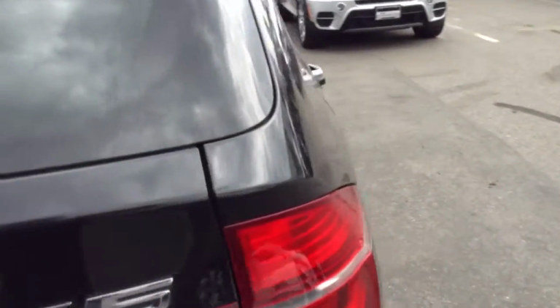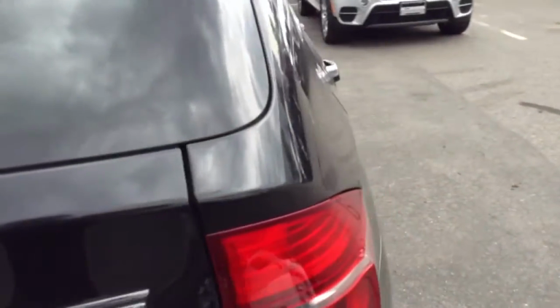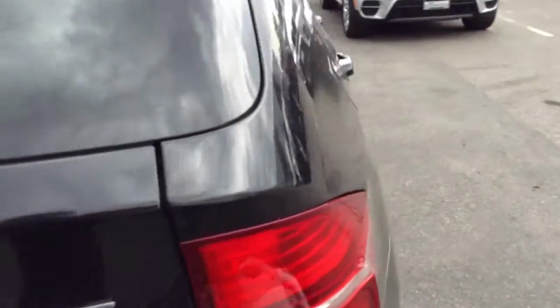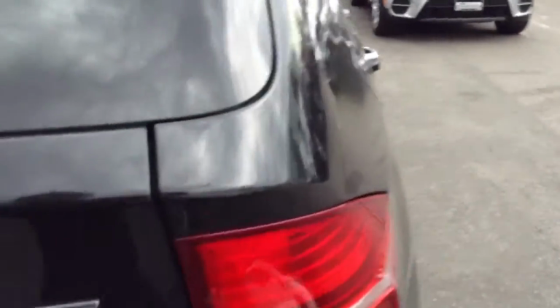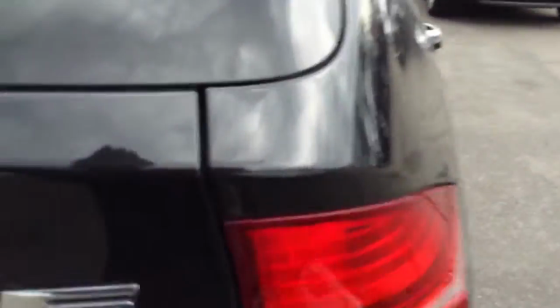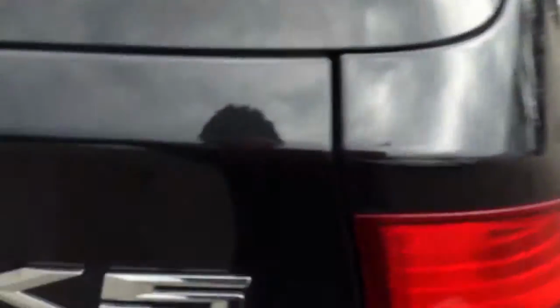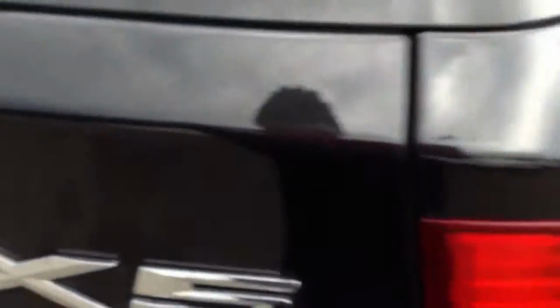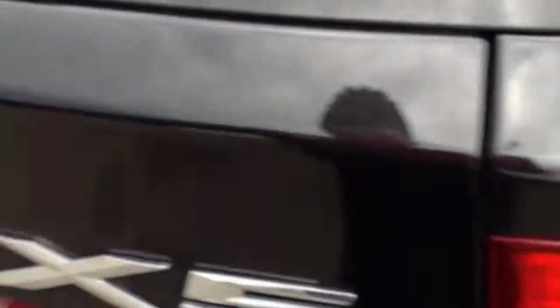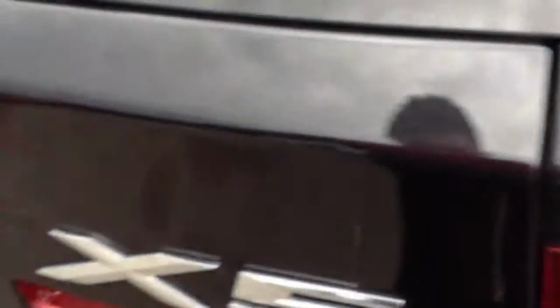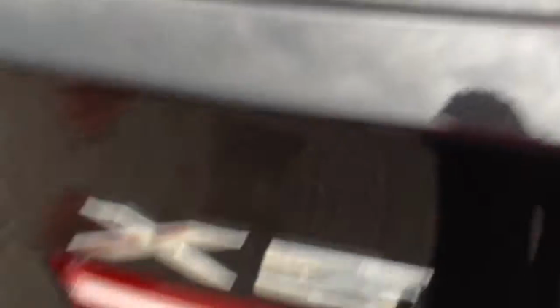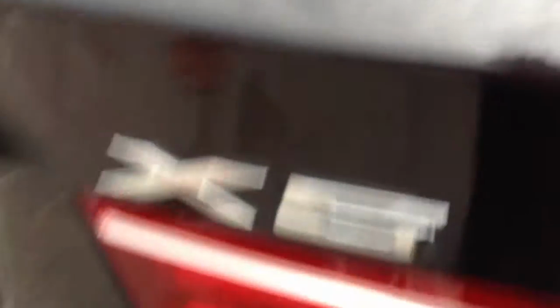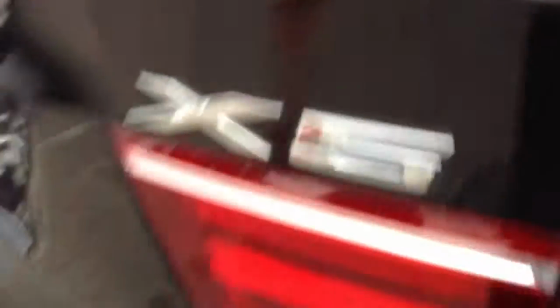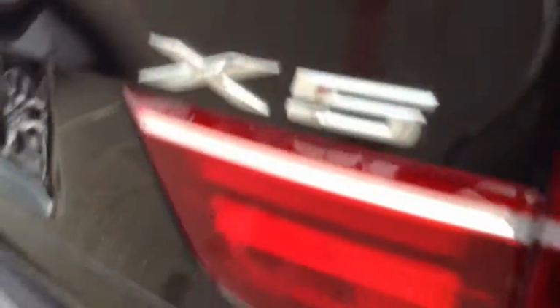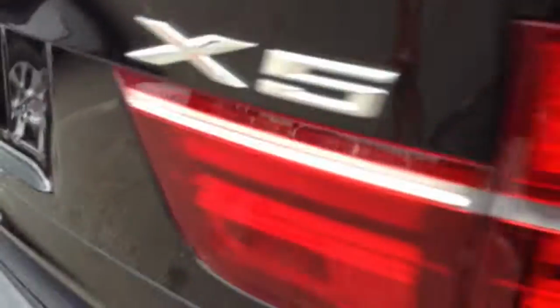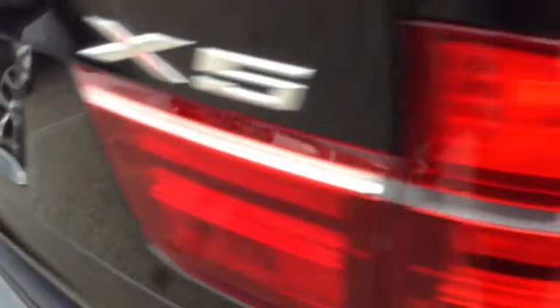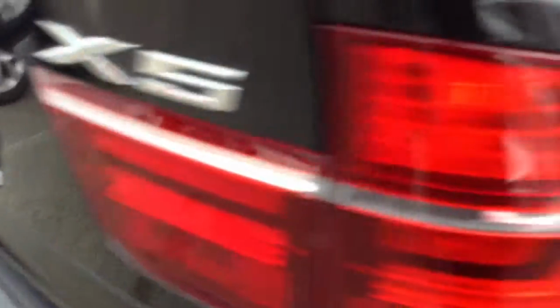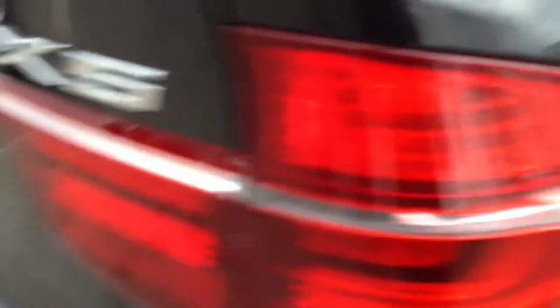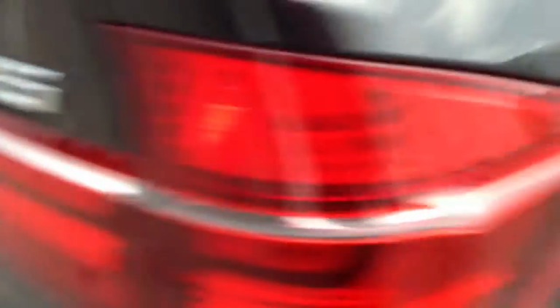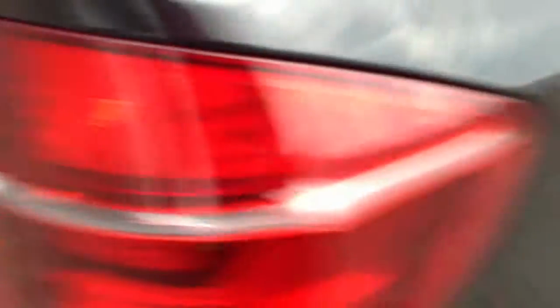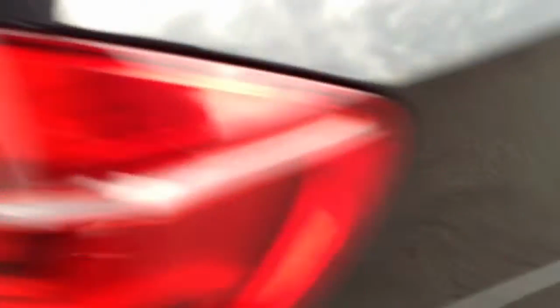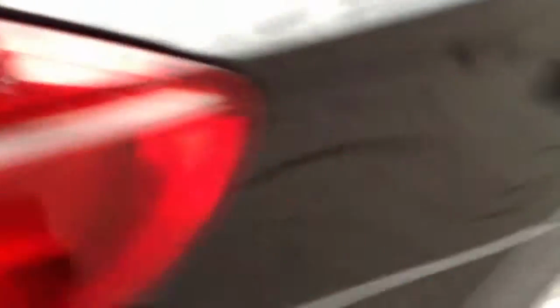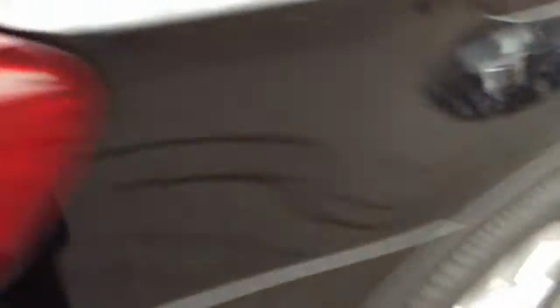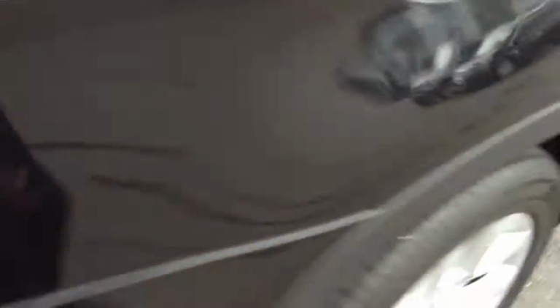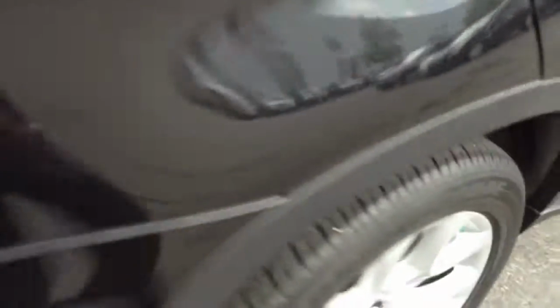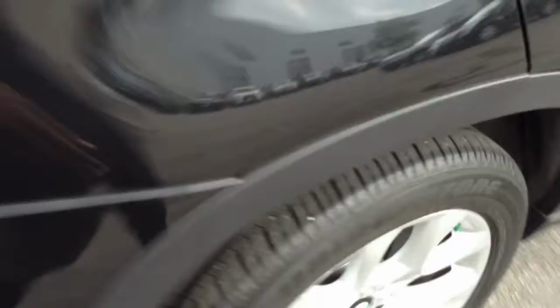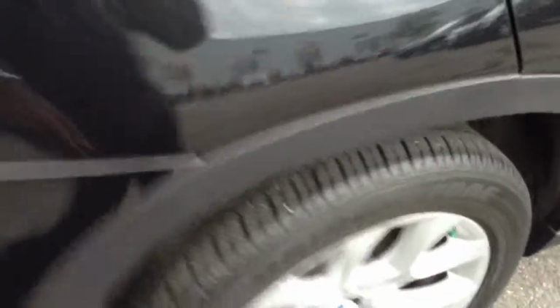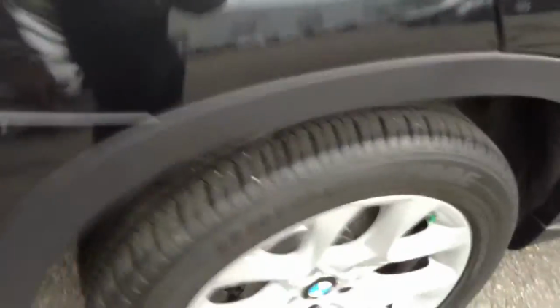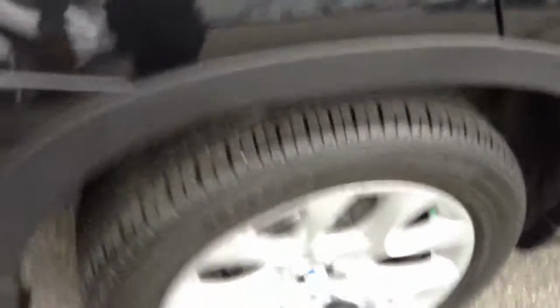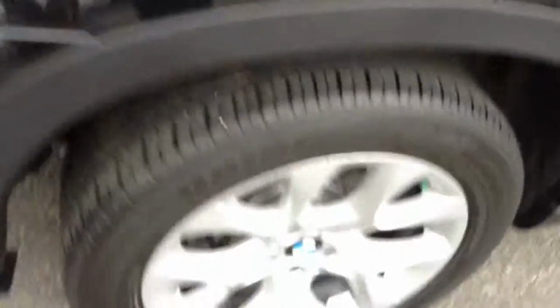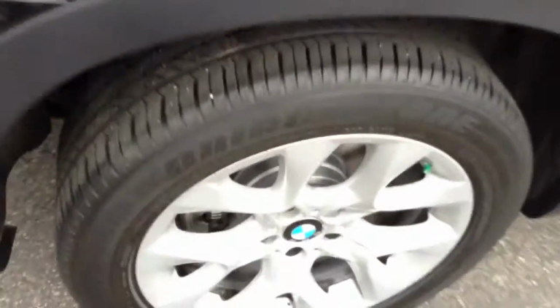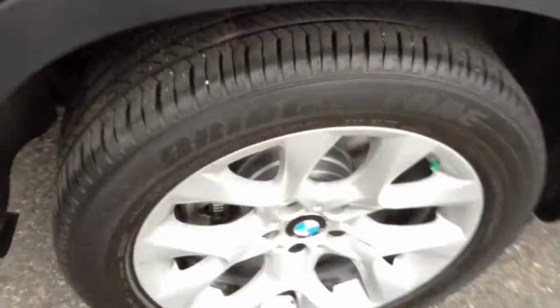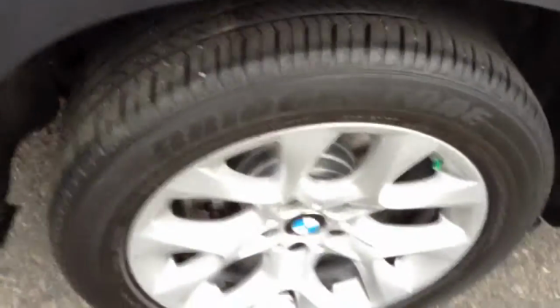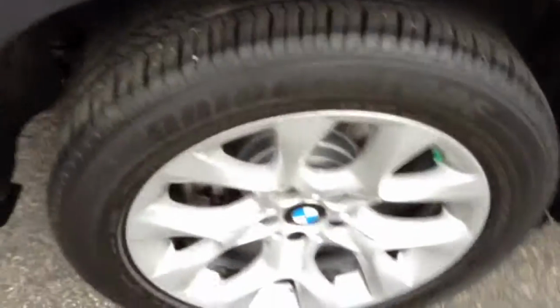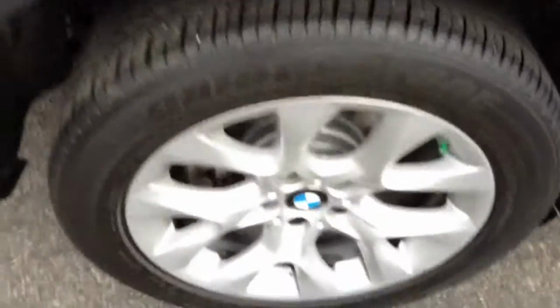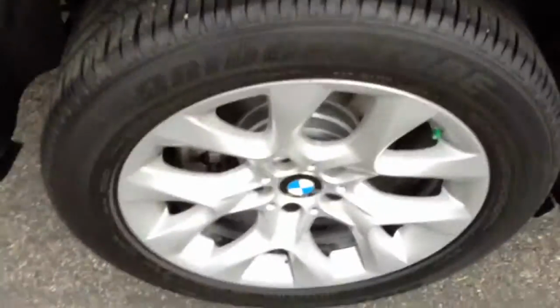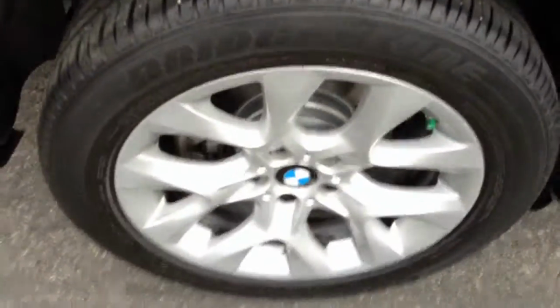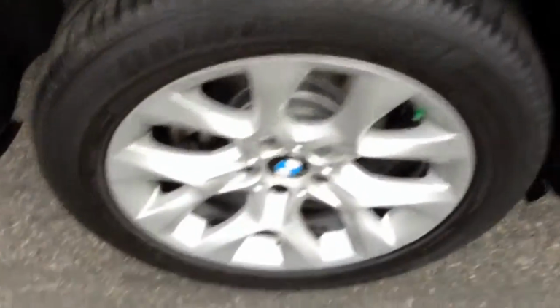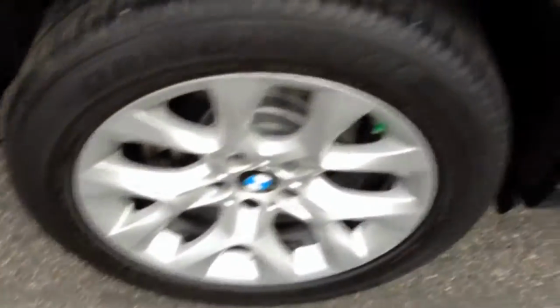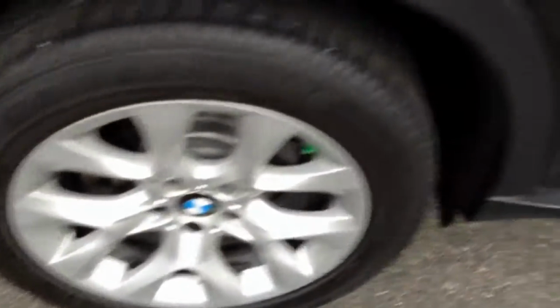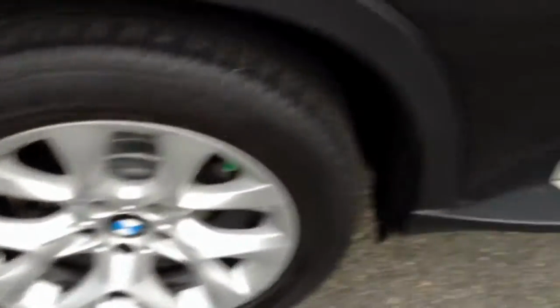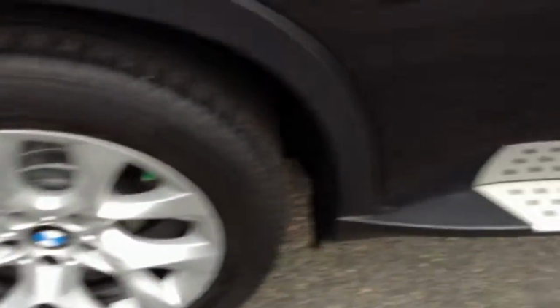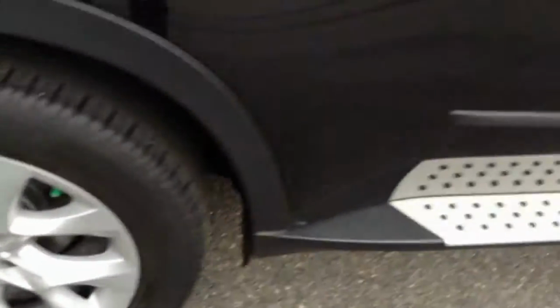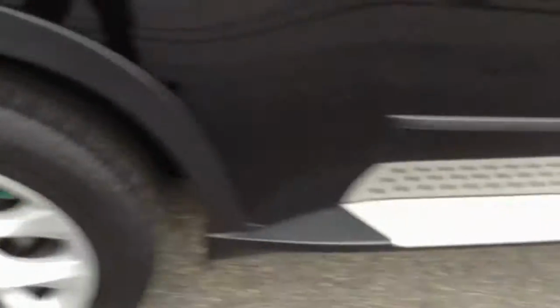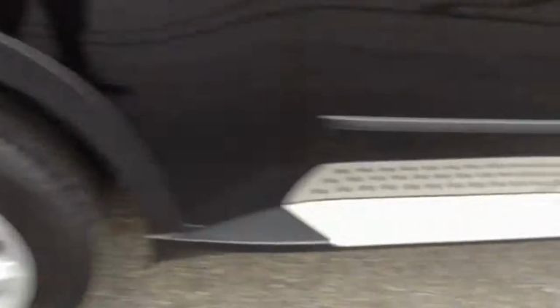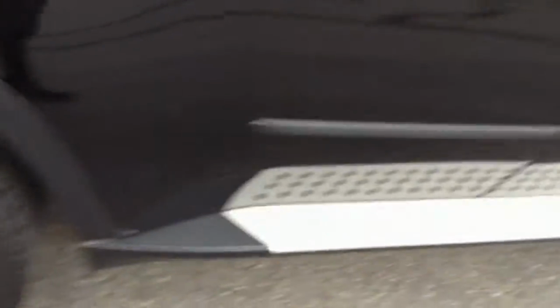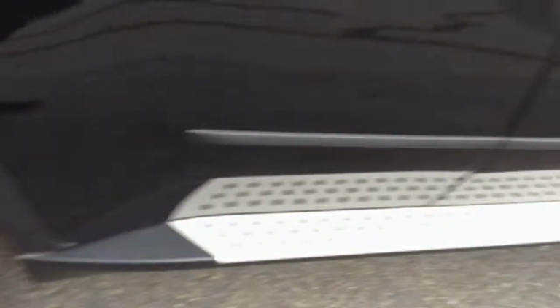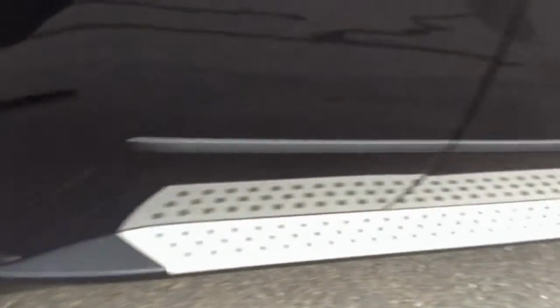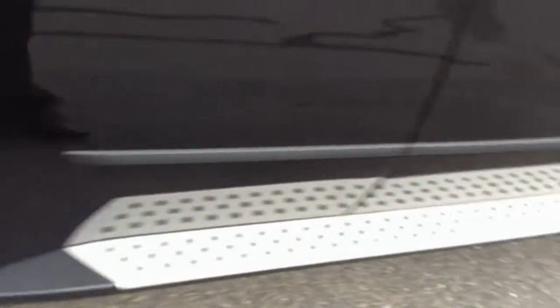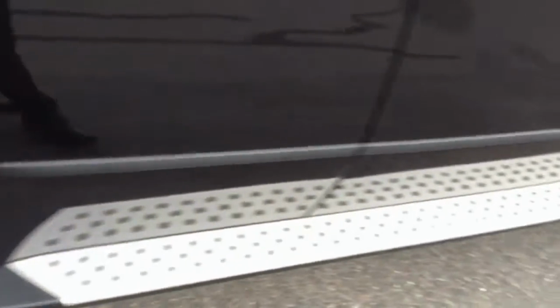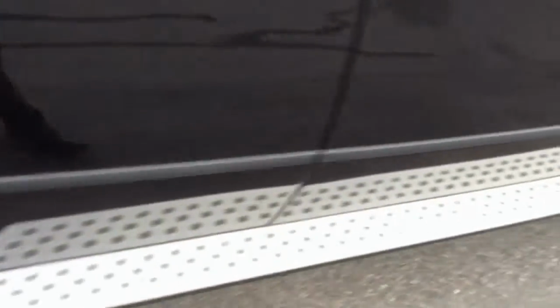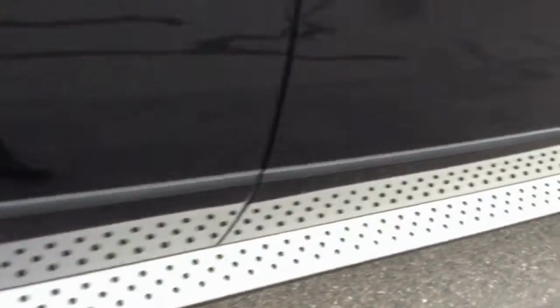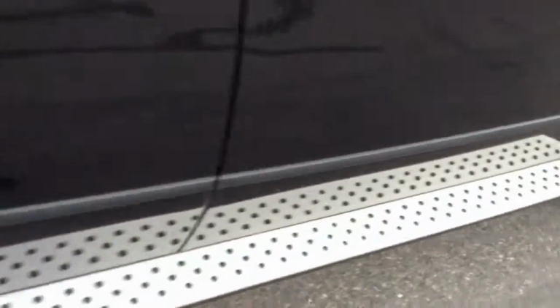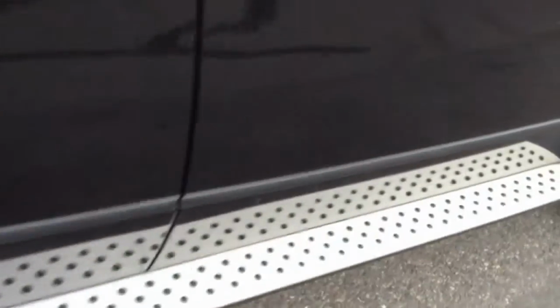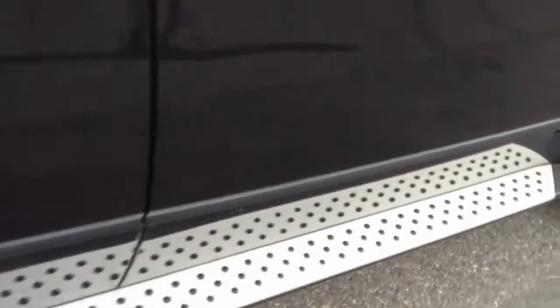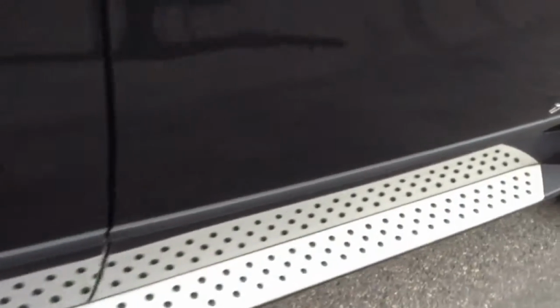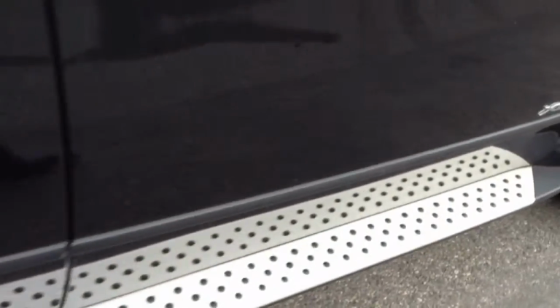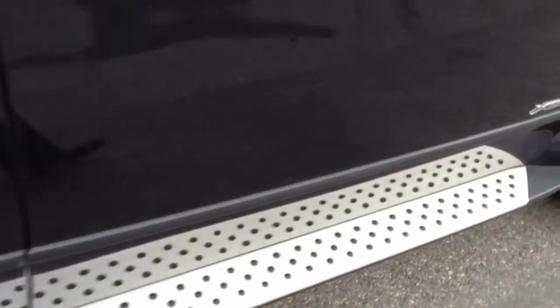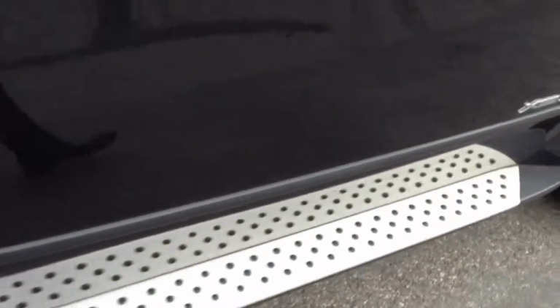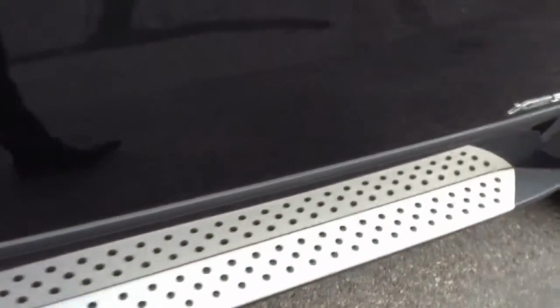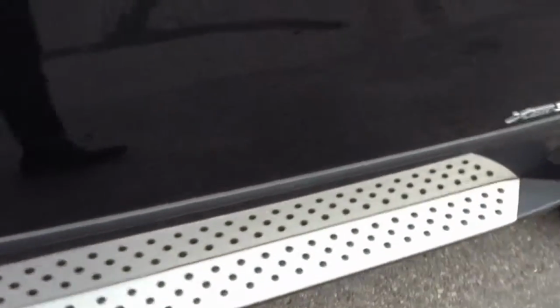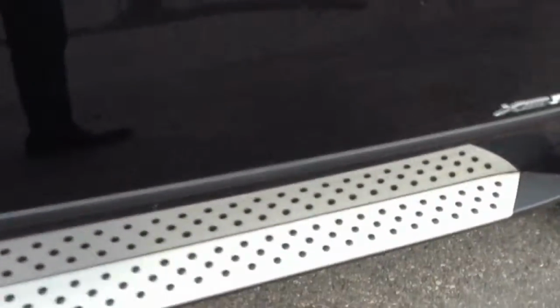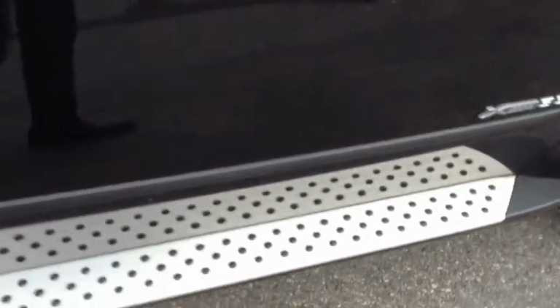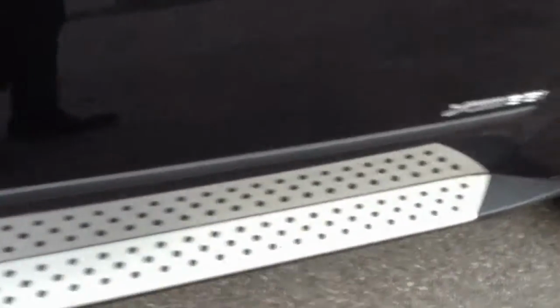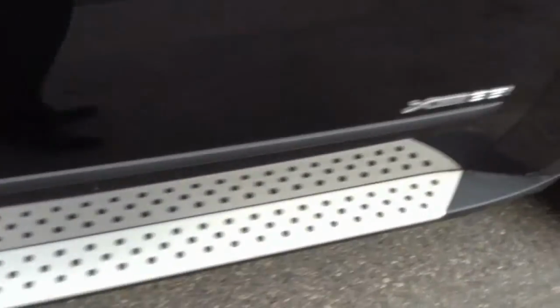As you can see, the X5 badging along the side. The tires are also in great condition. It does have the running boards along the side.